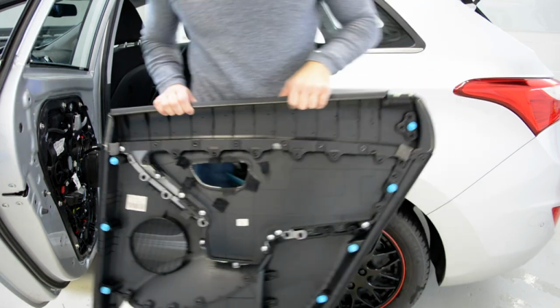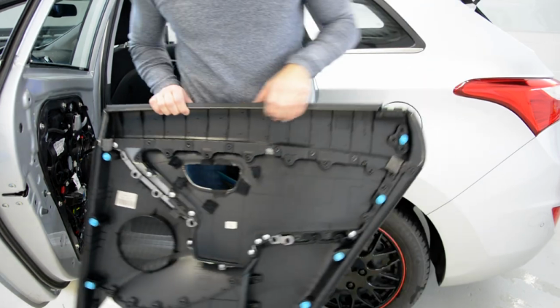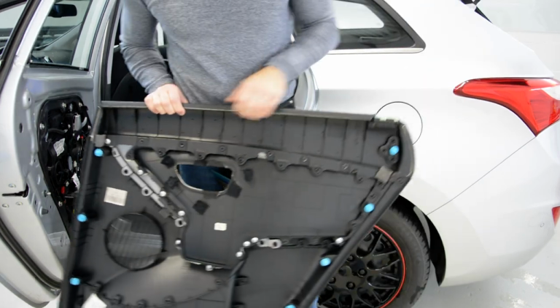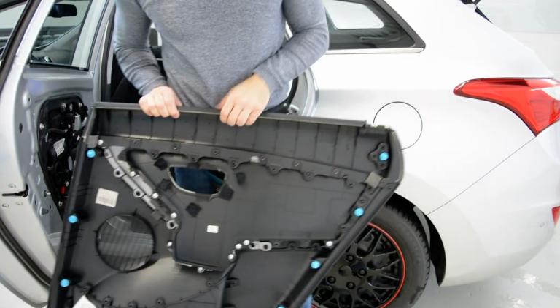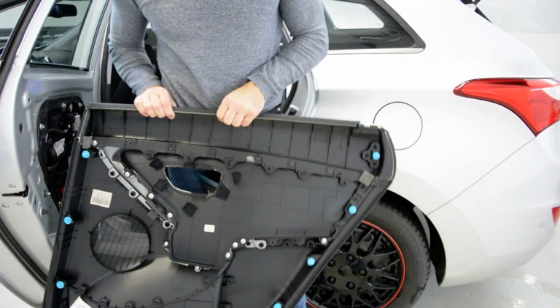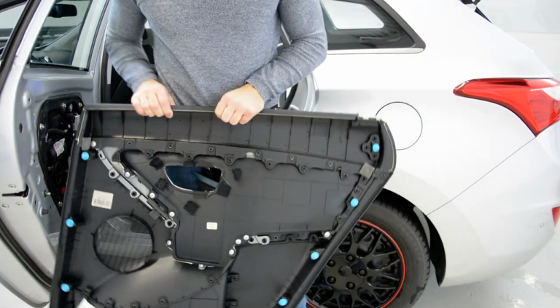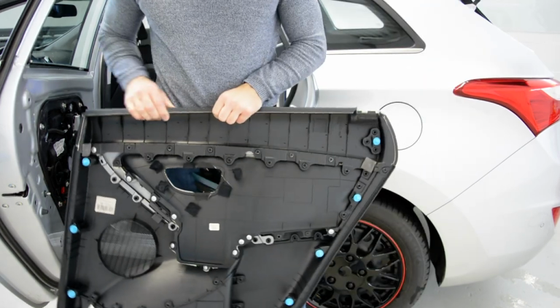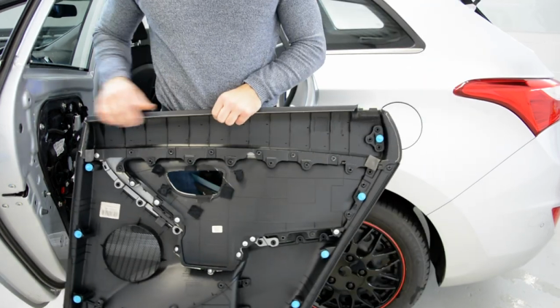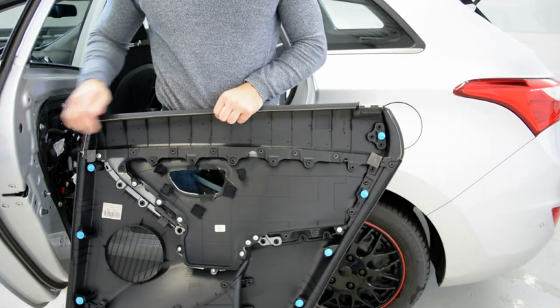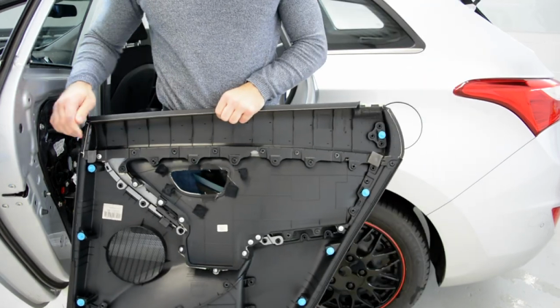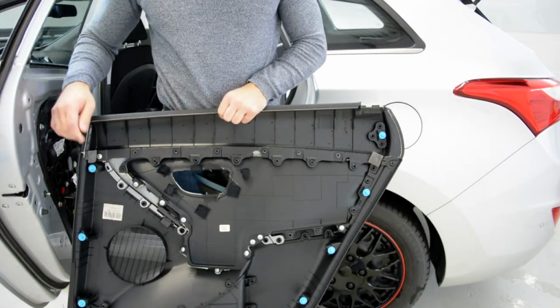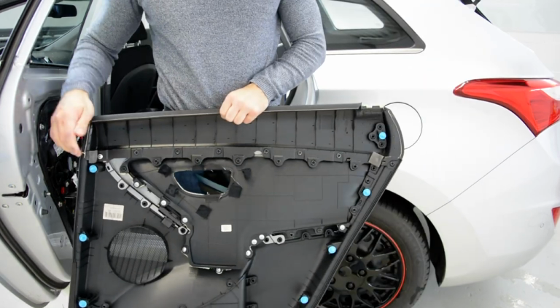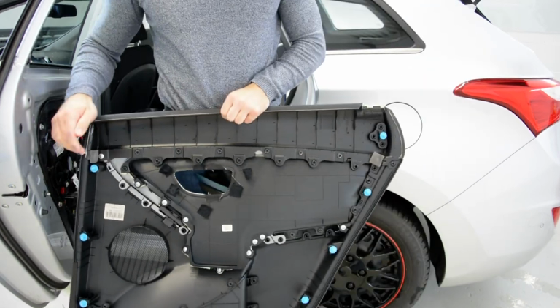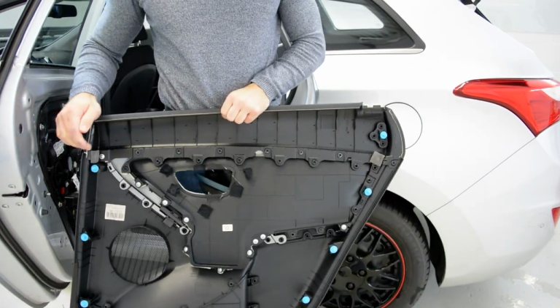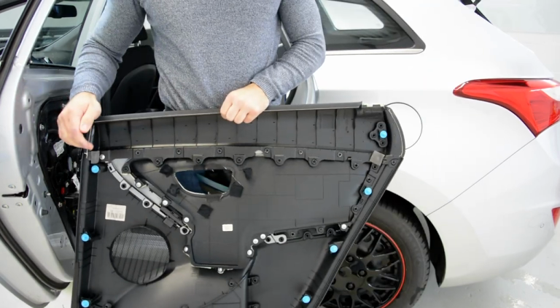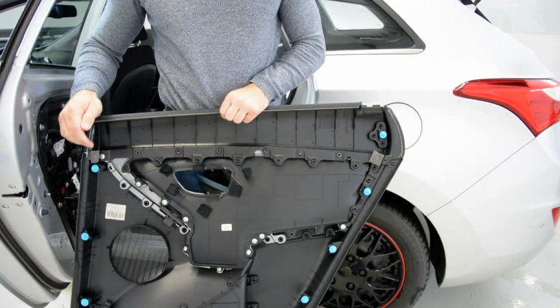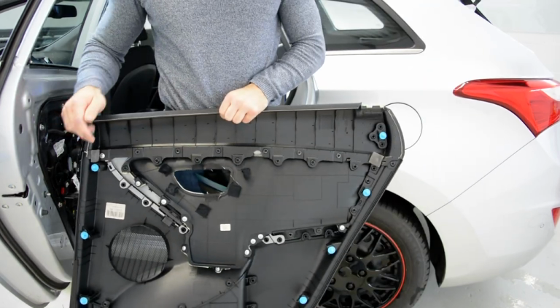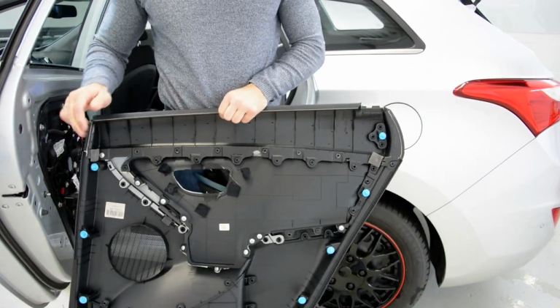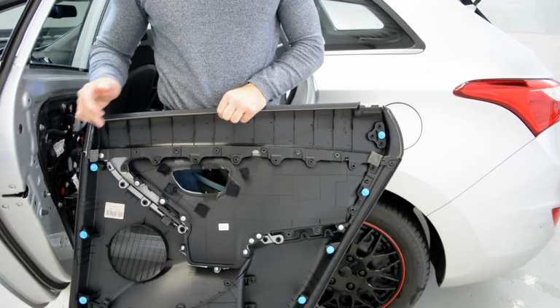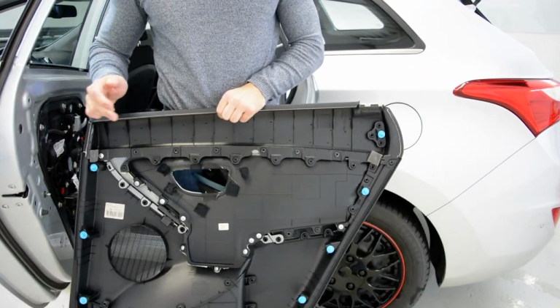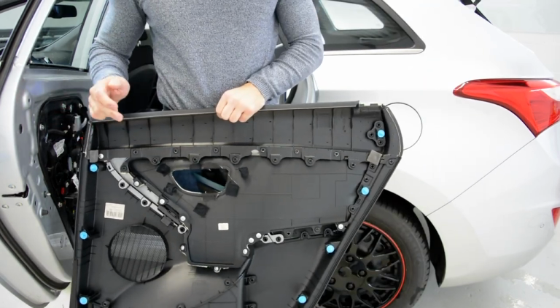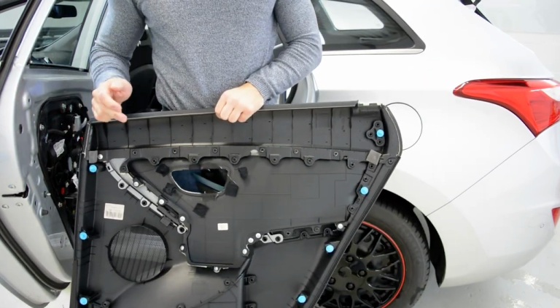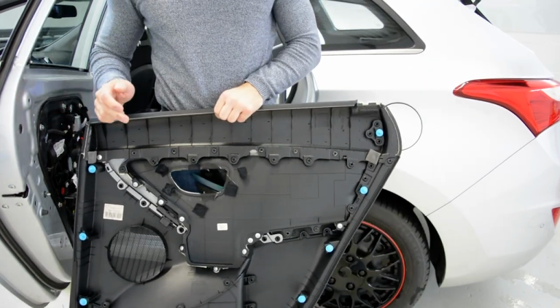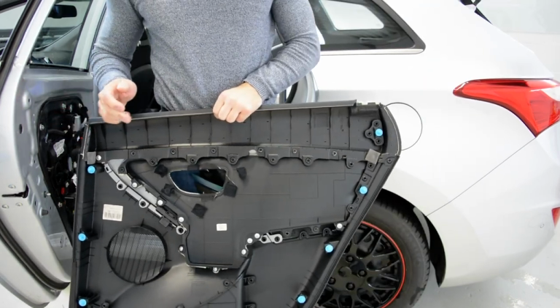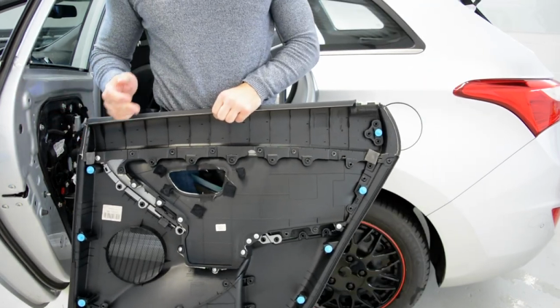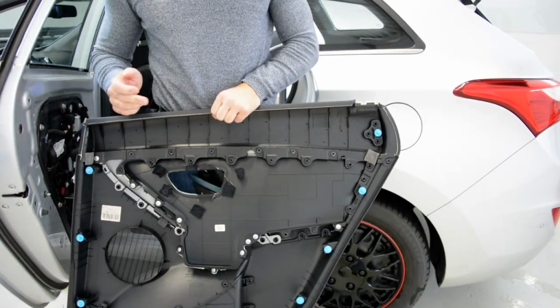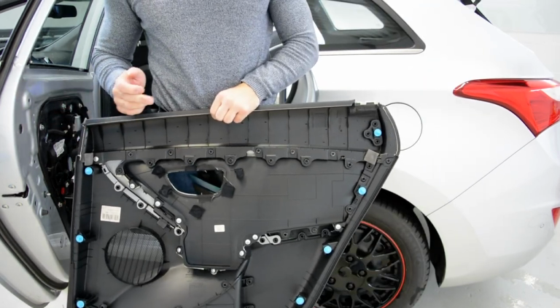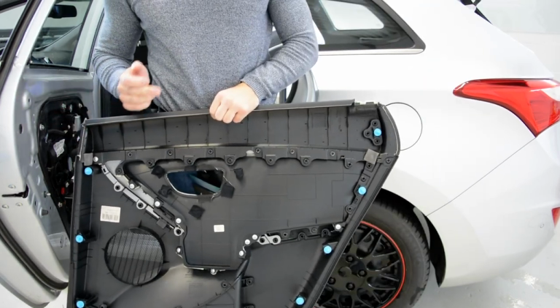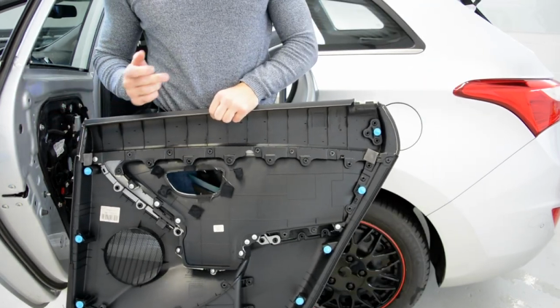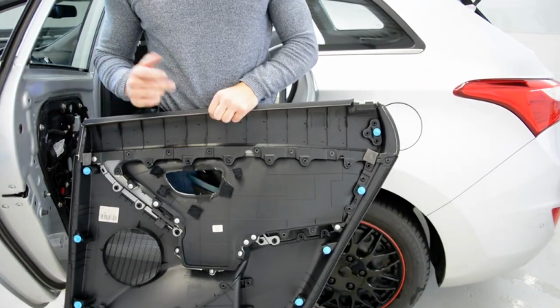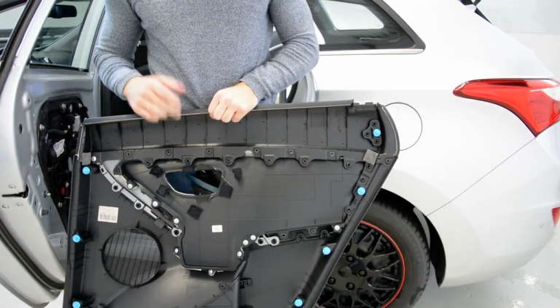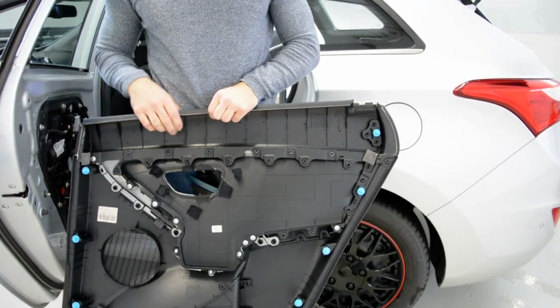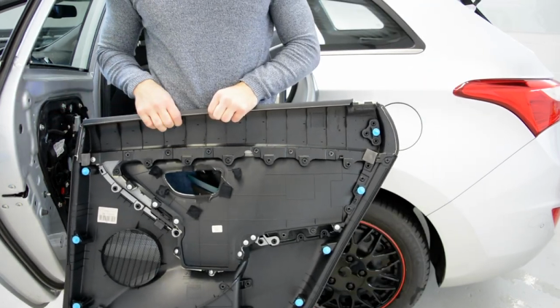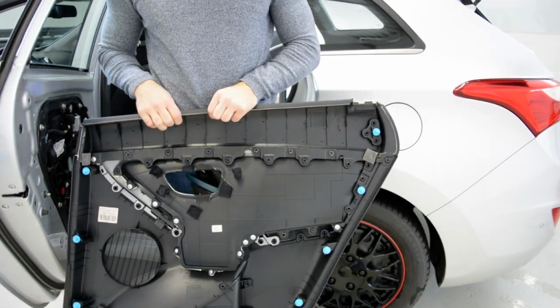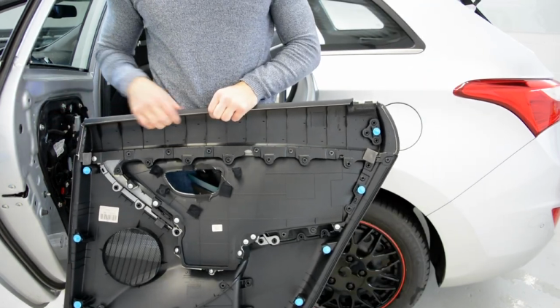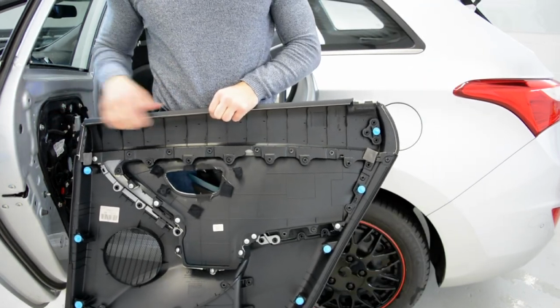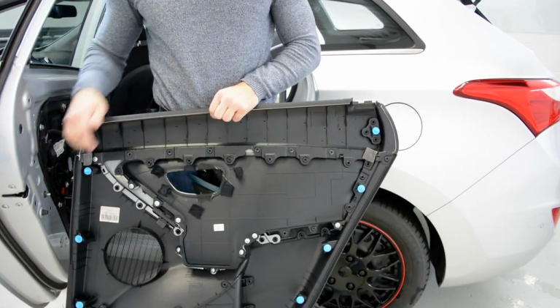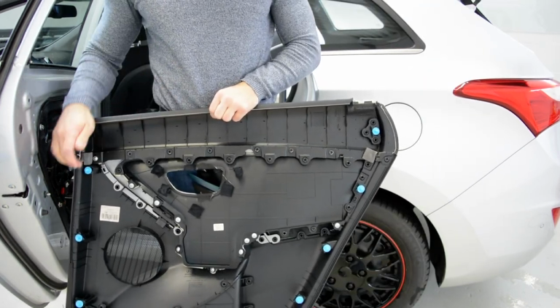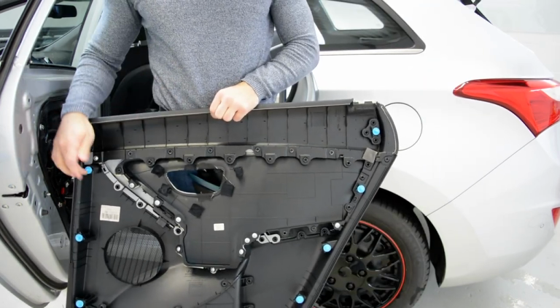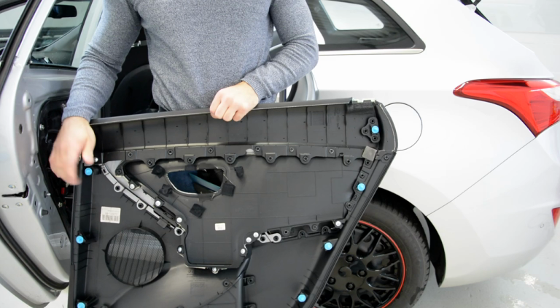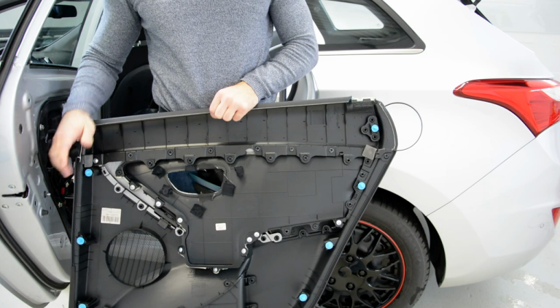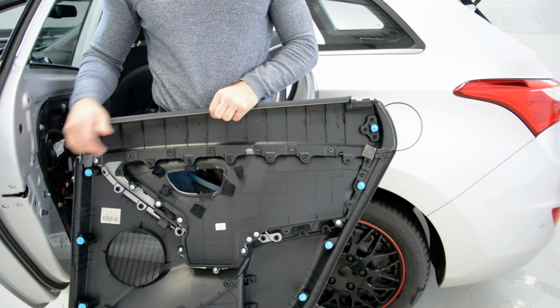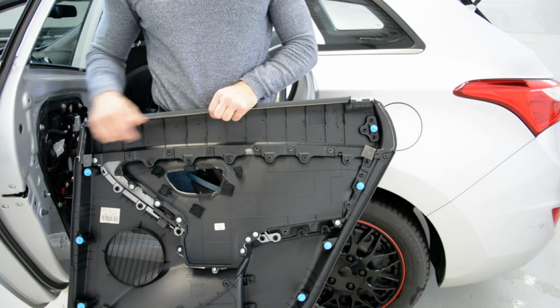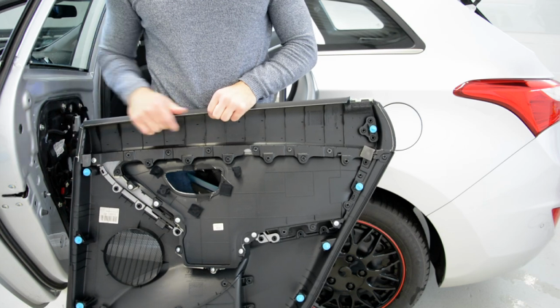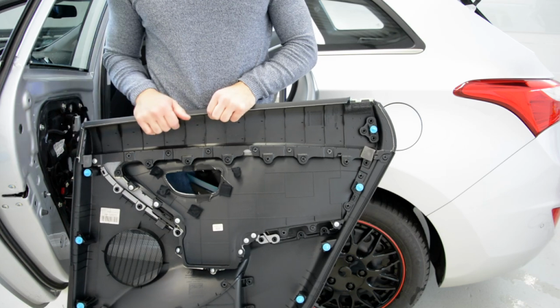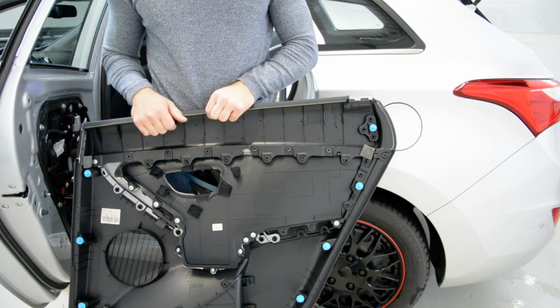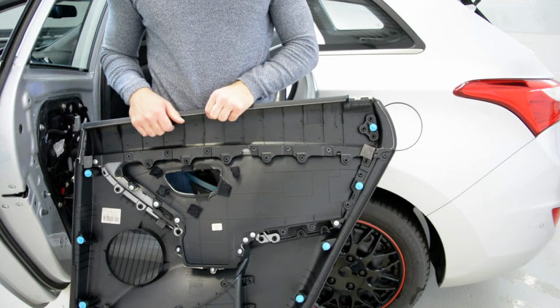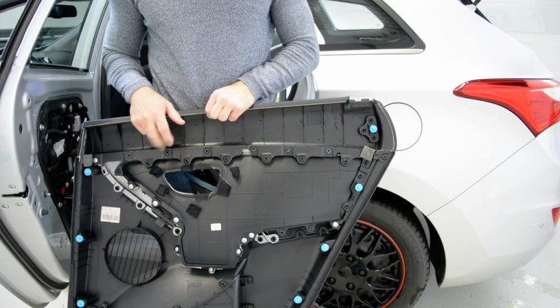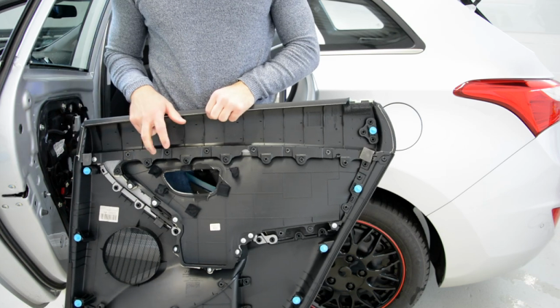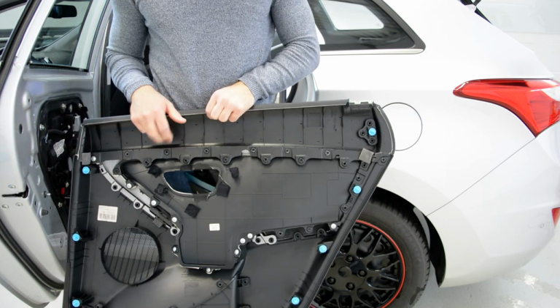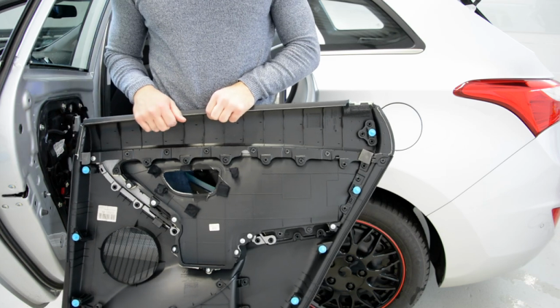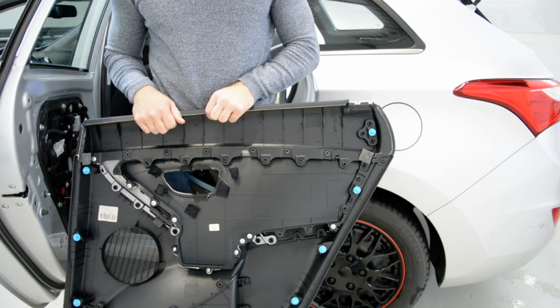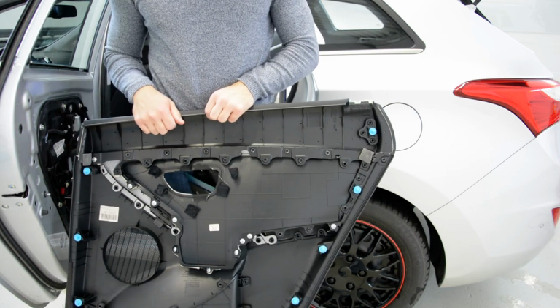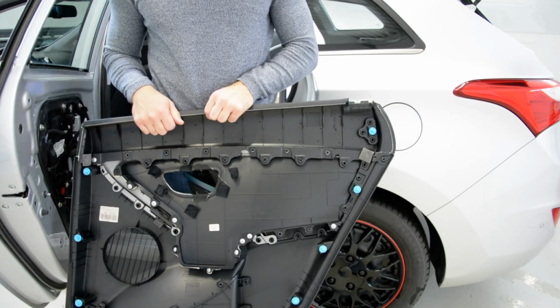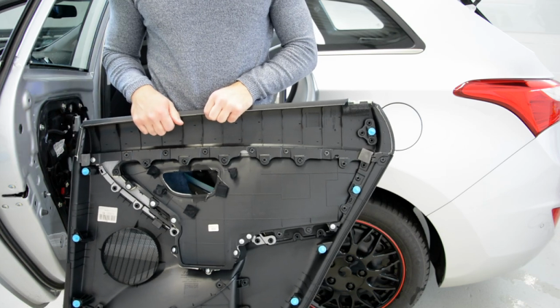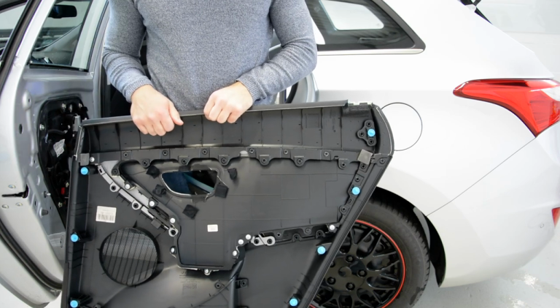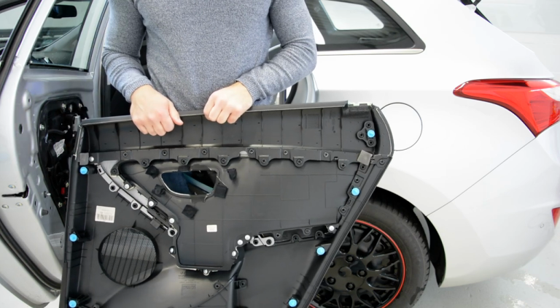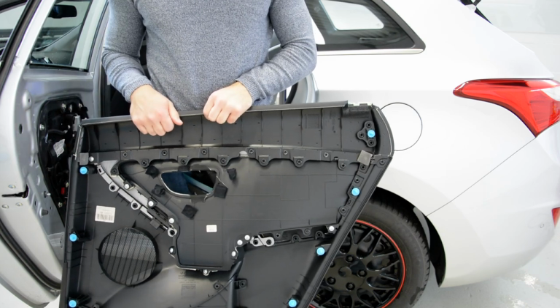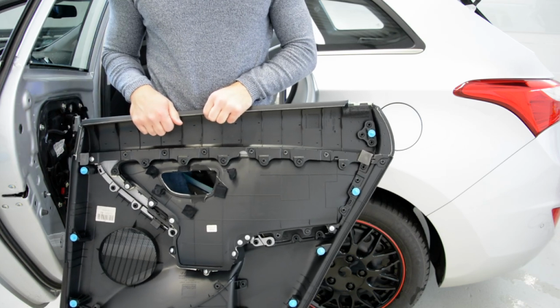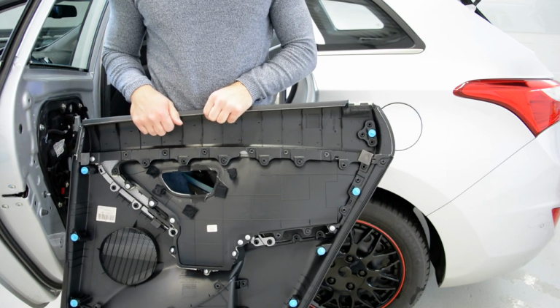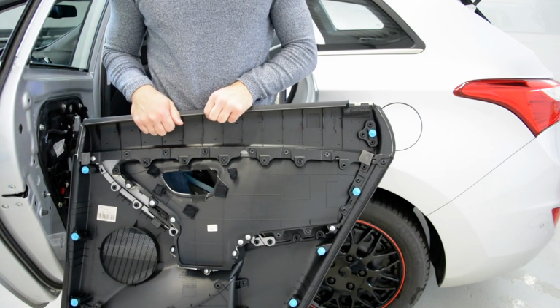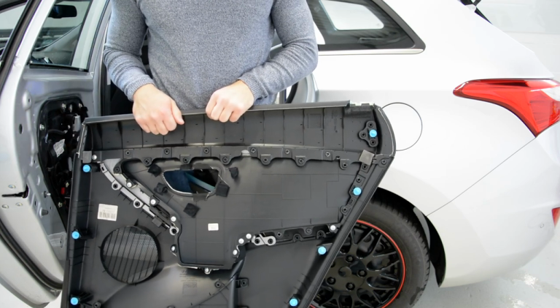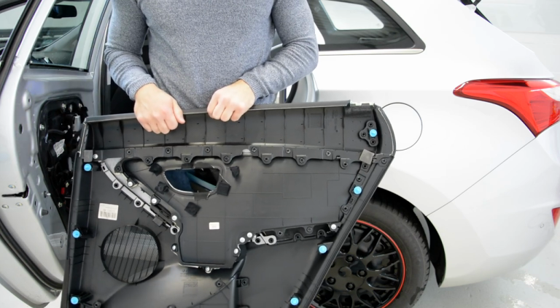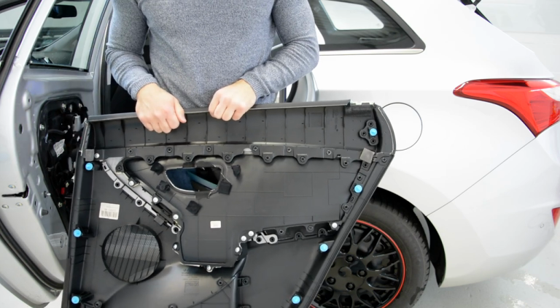You have three, six, nine, ten clips. Two yellow and the rest are blue.